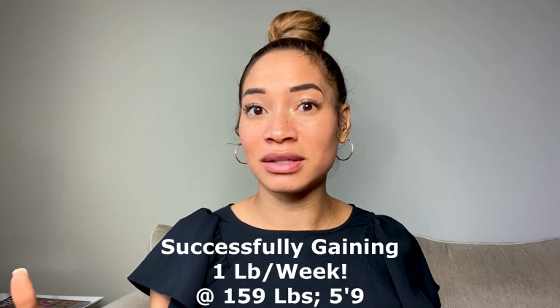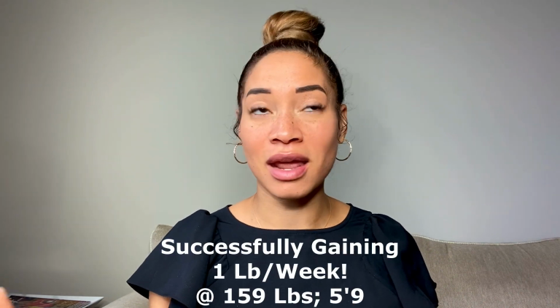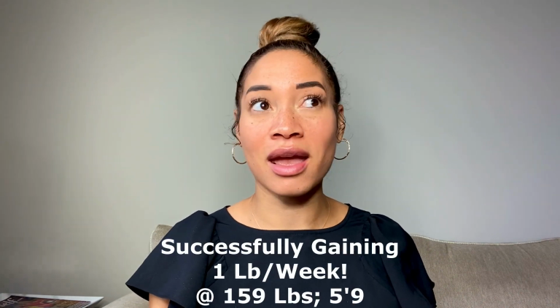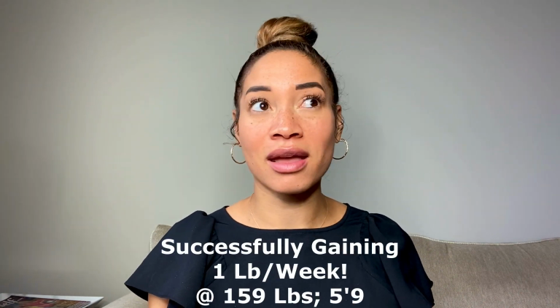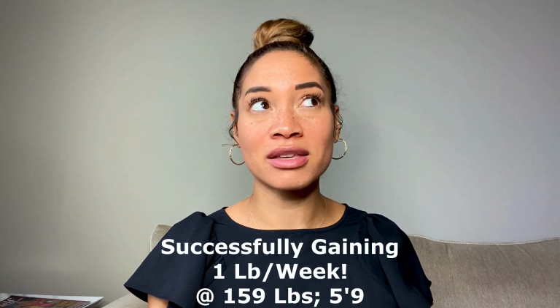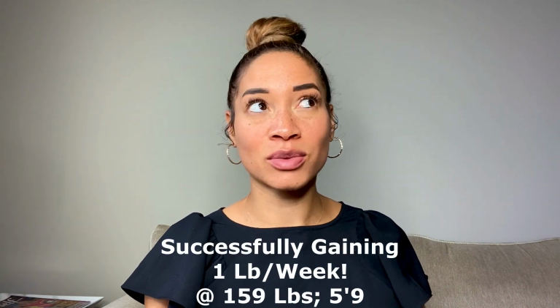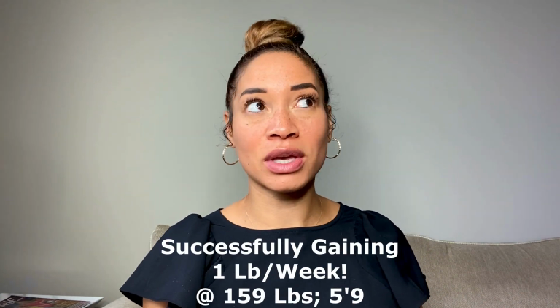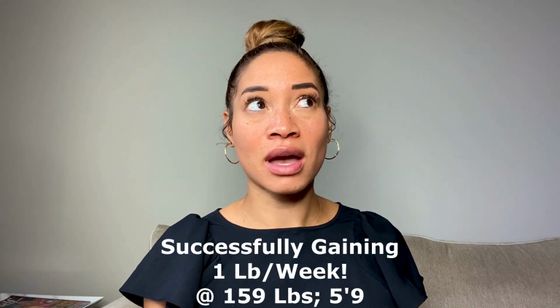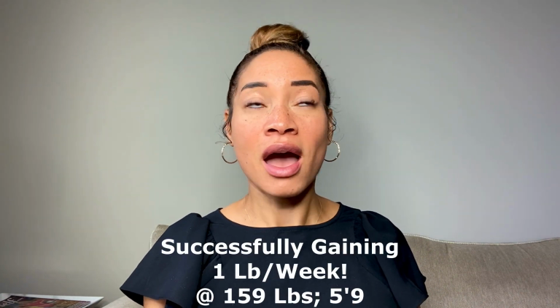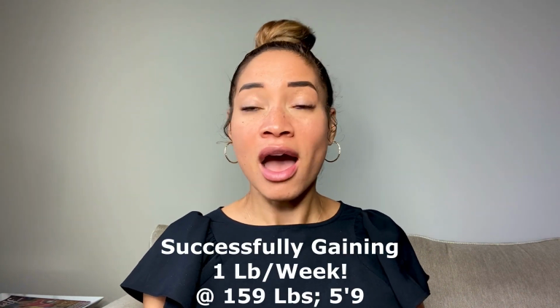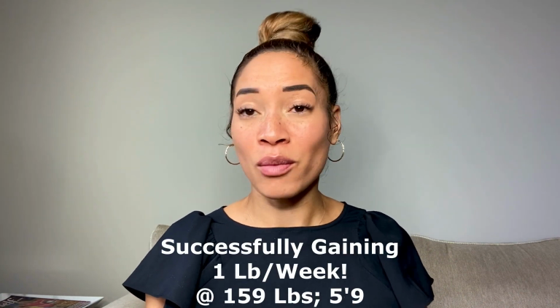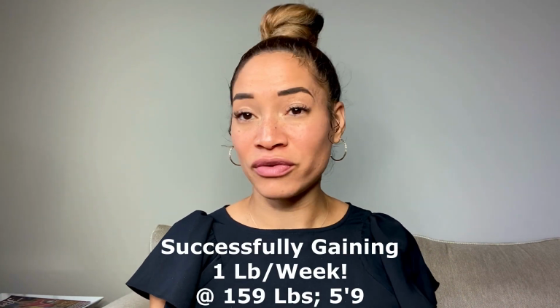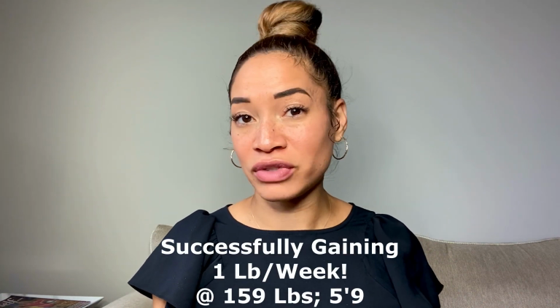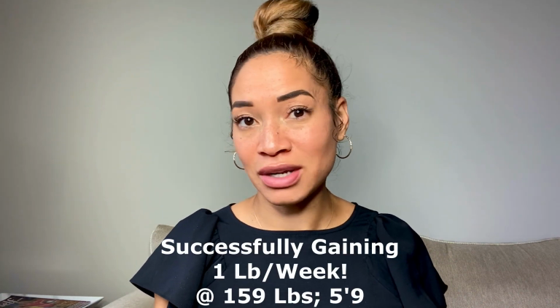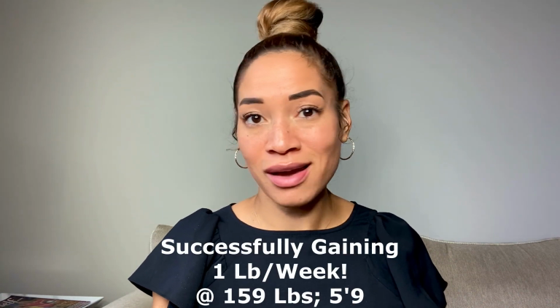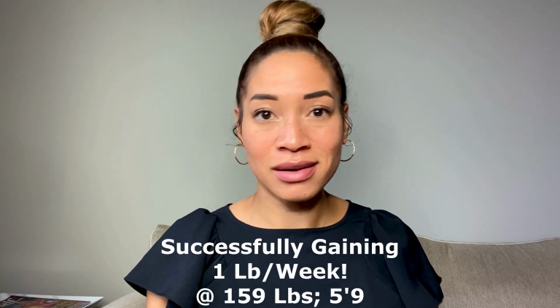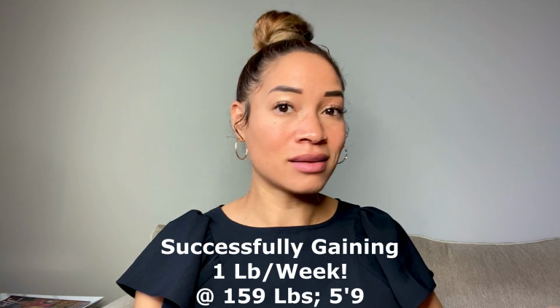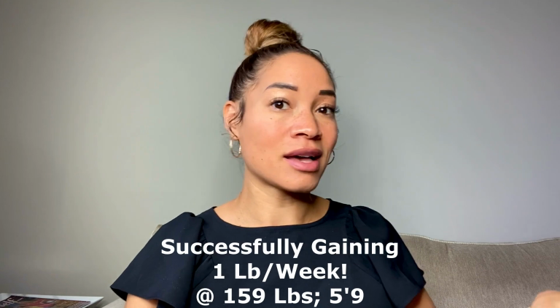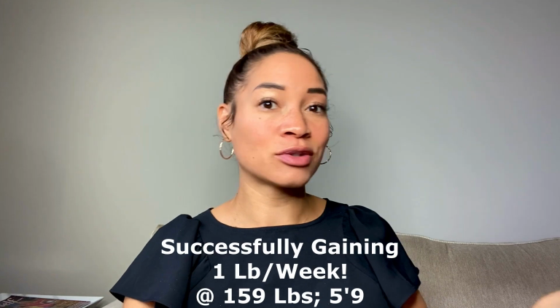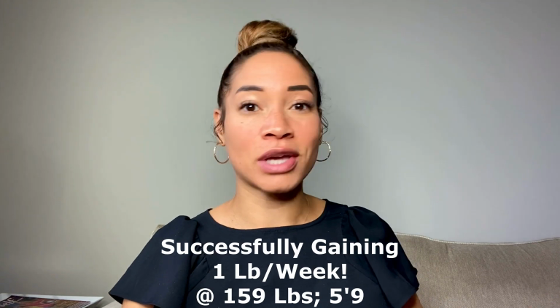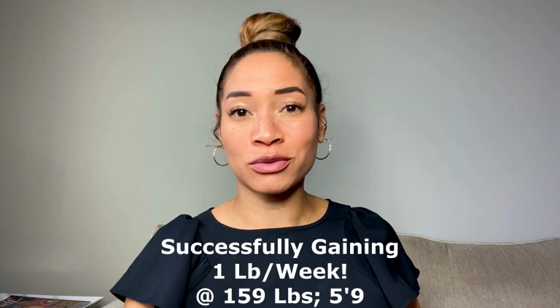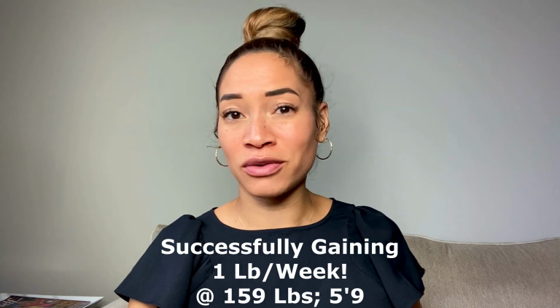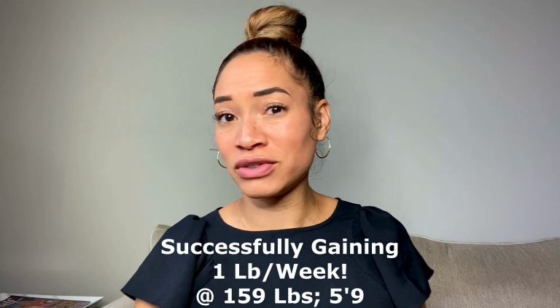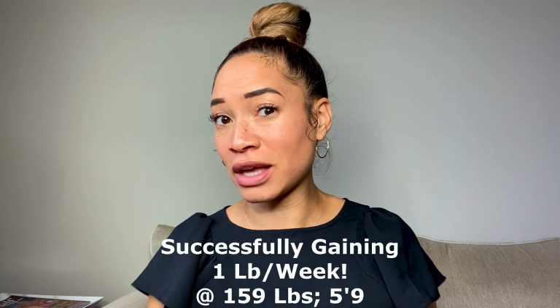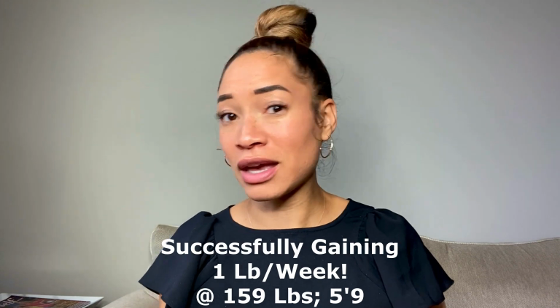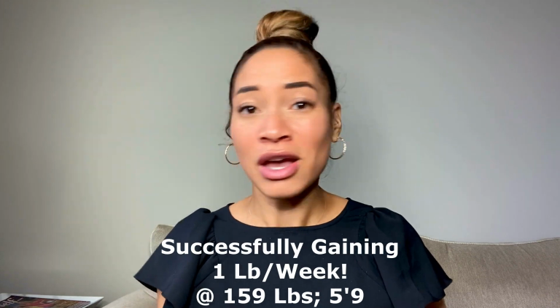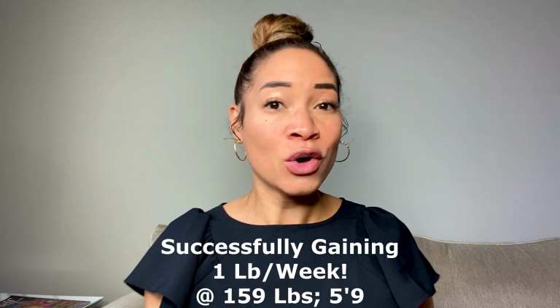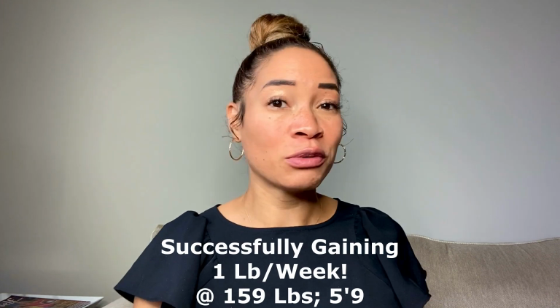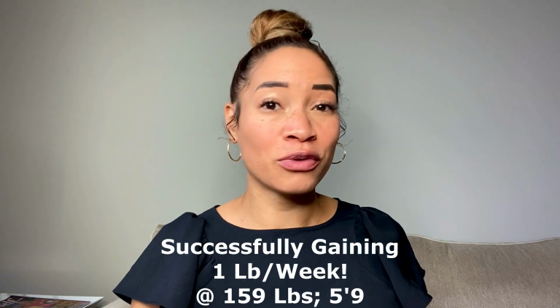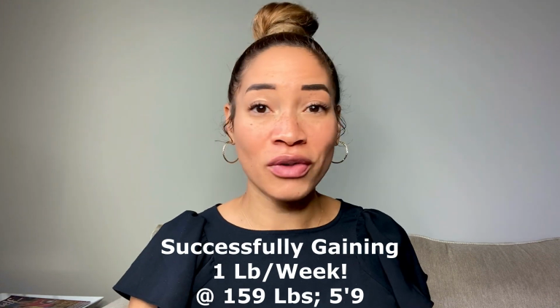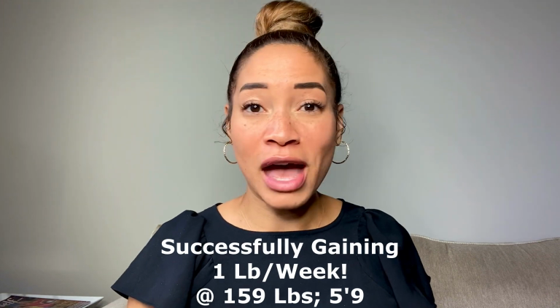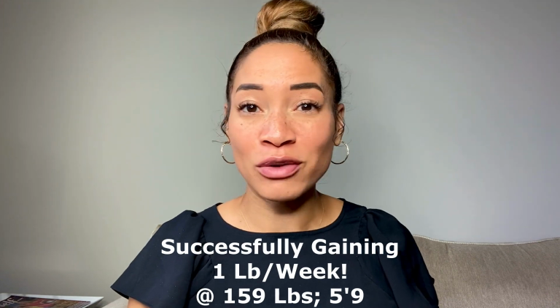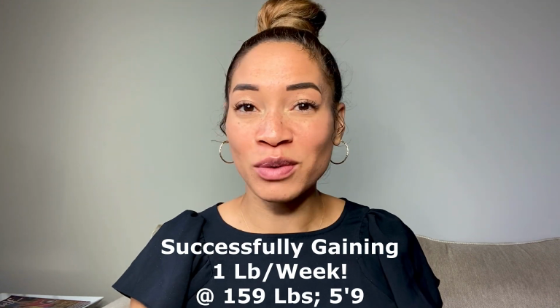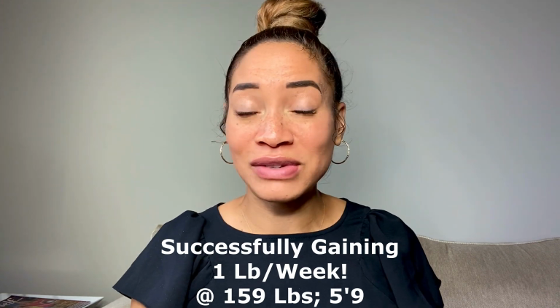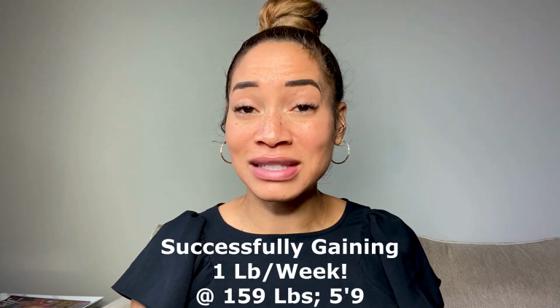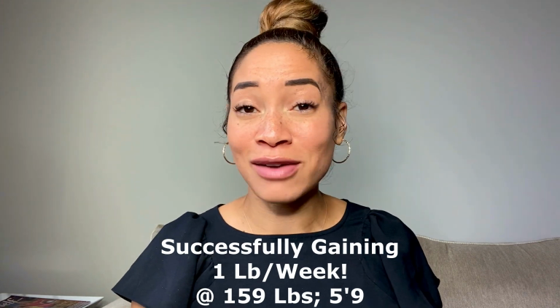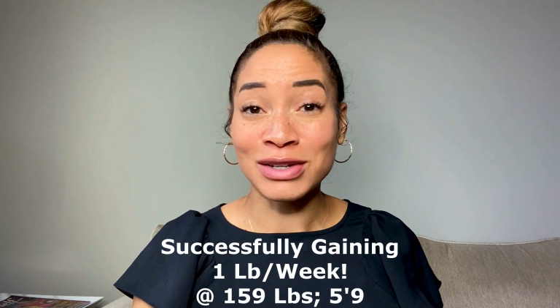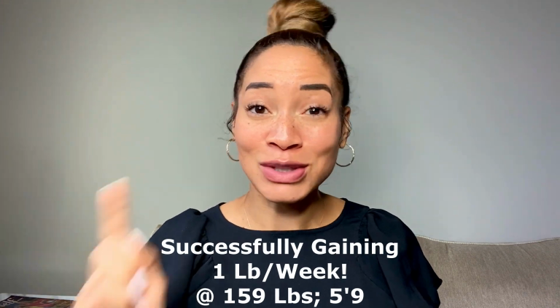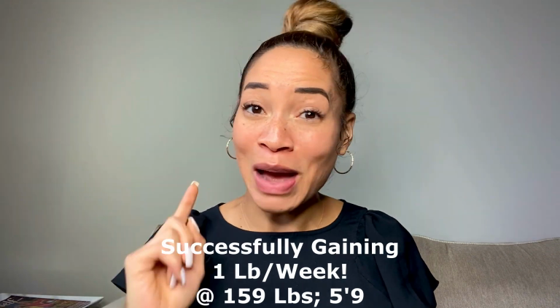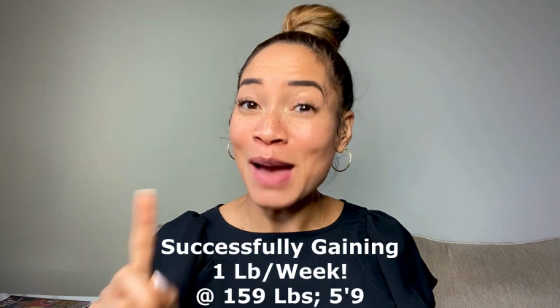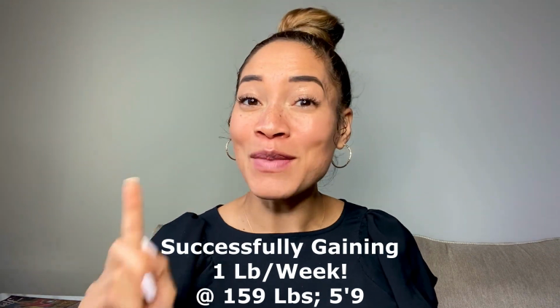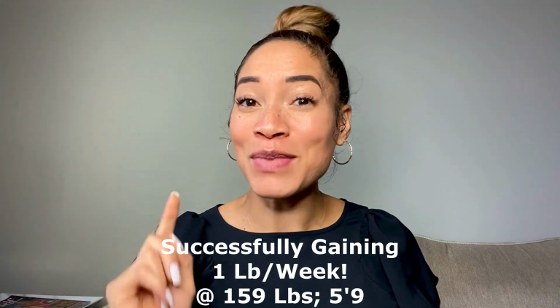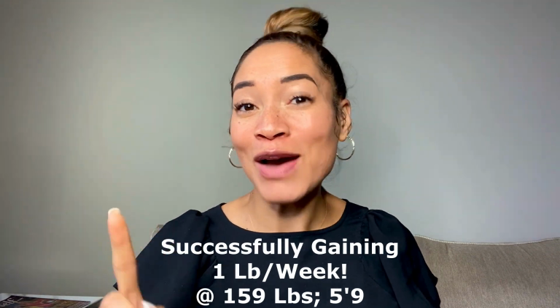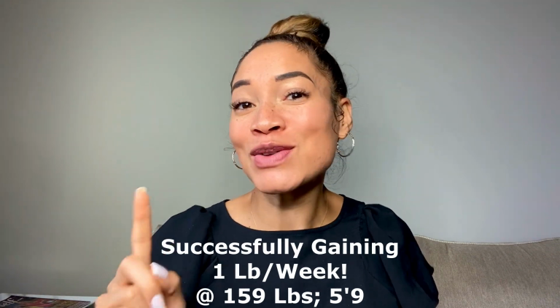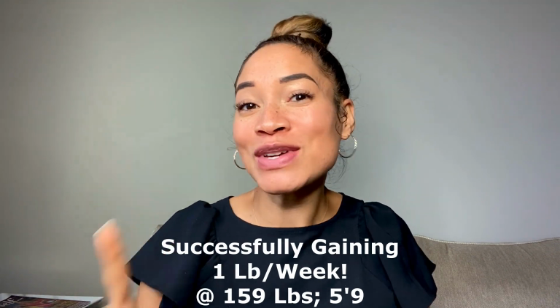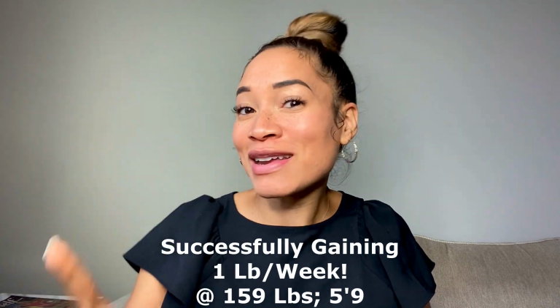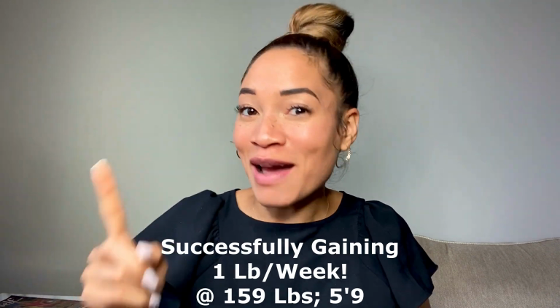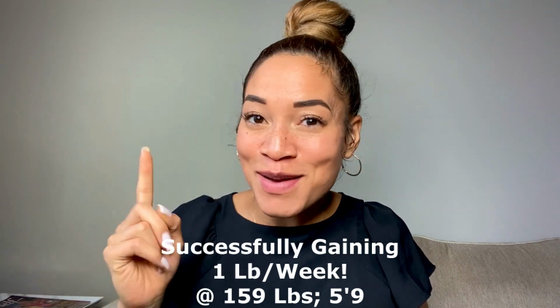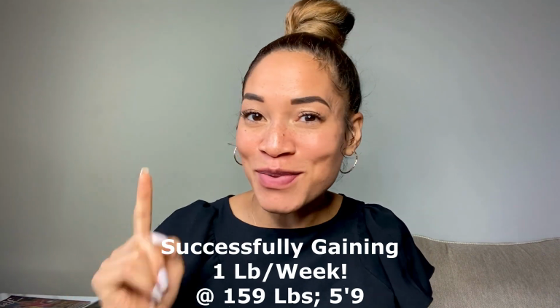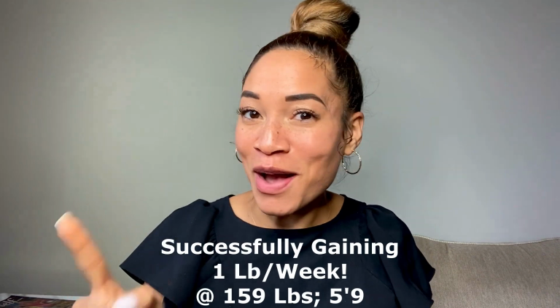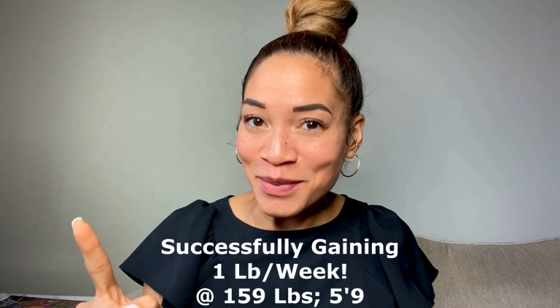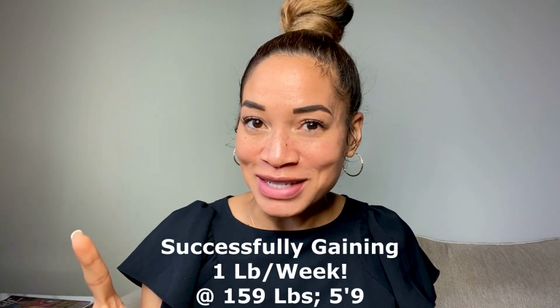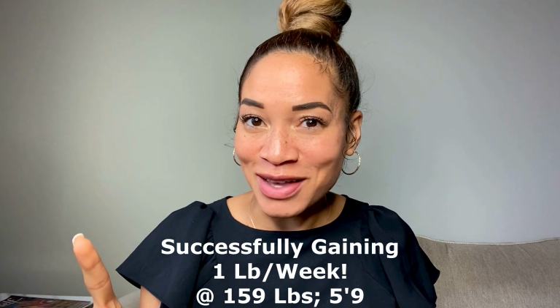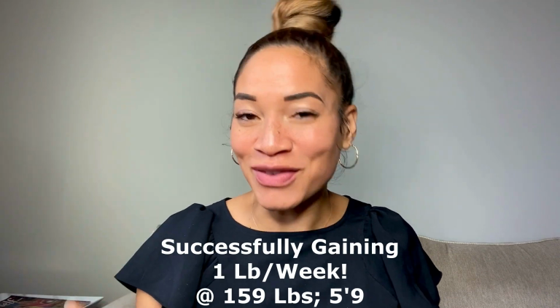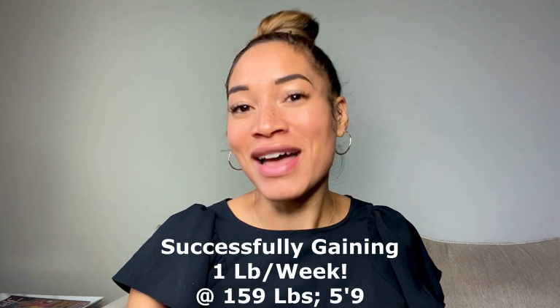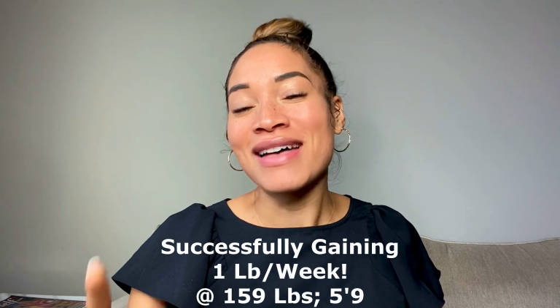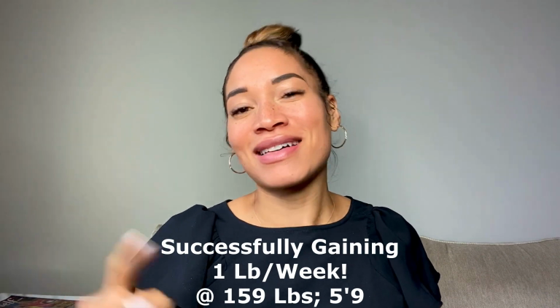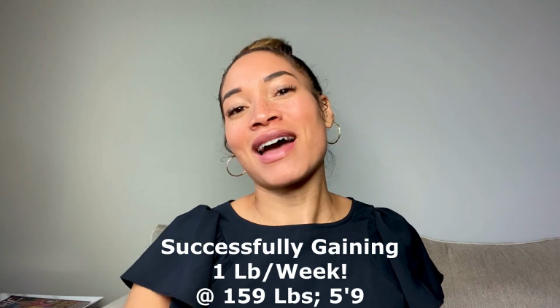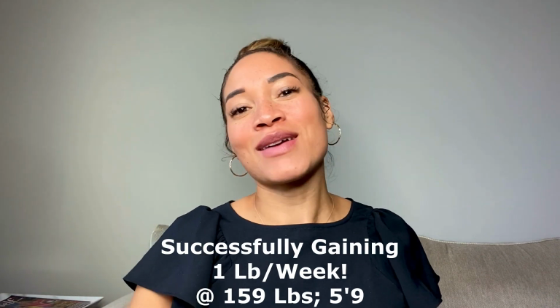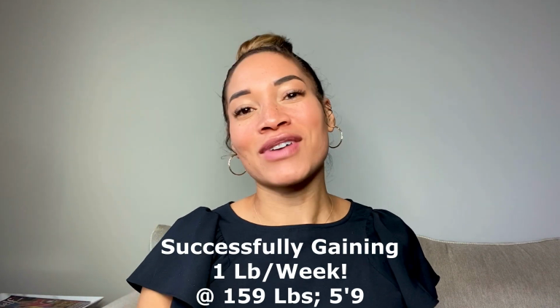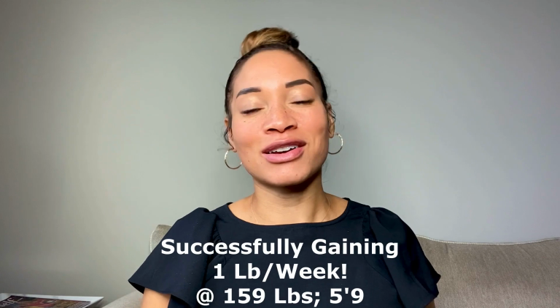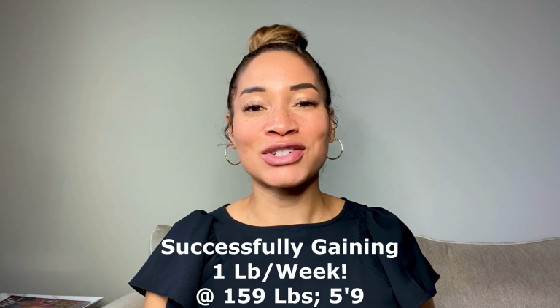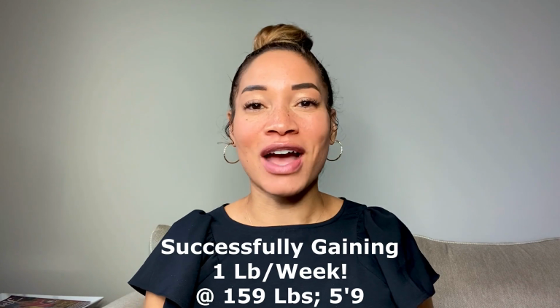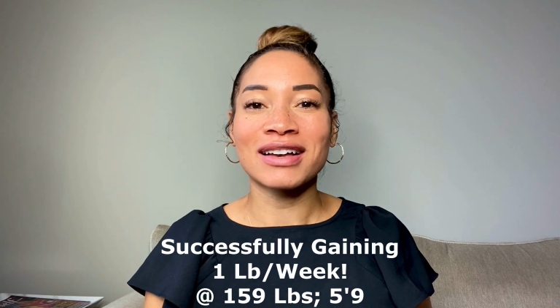This week I'm 159. Last week I was 158. The week before that I was 157. So I'm gaining a pound a week and I am proud of myself that I am right on track.